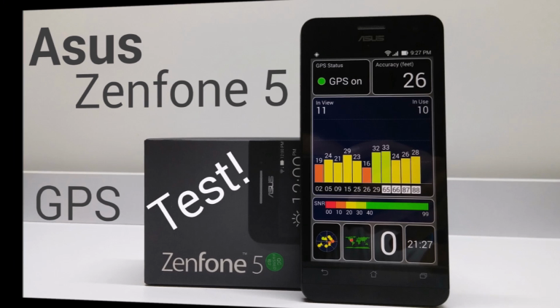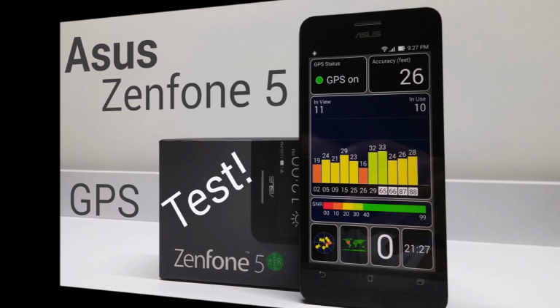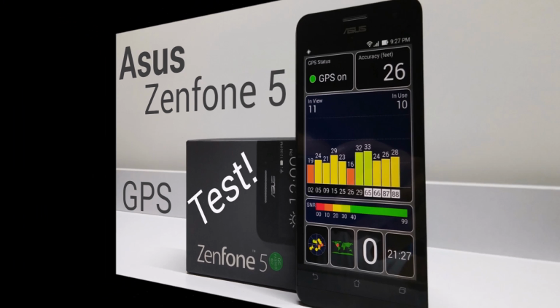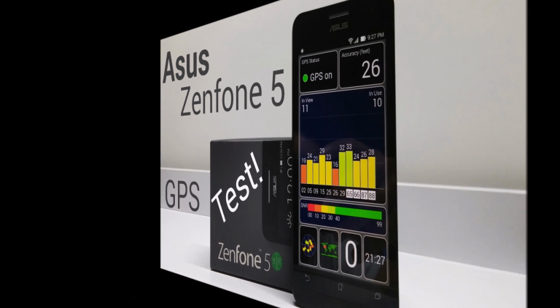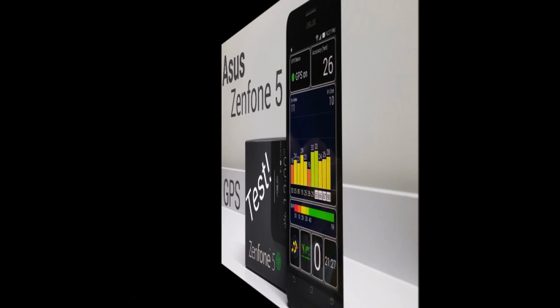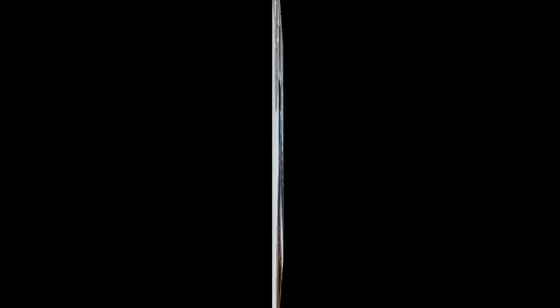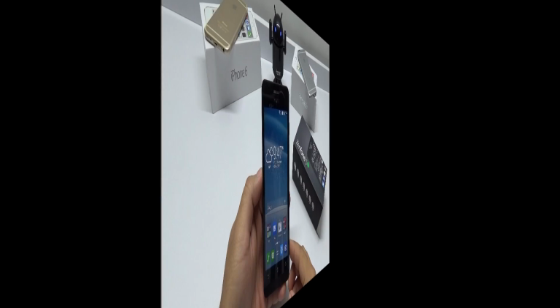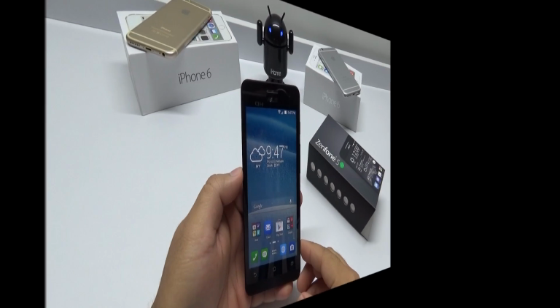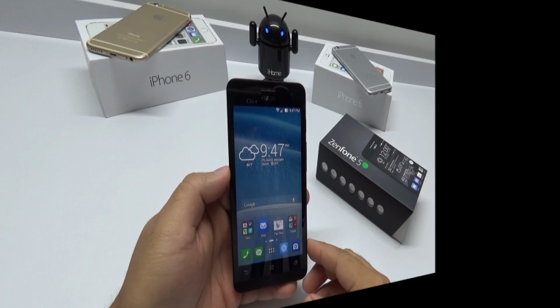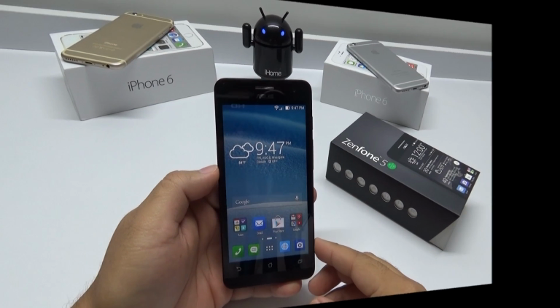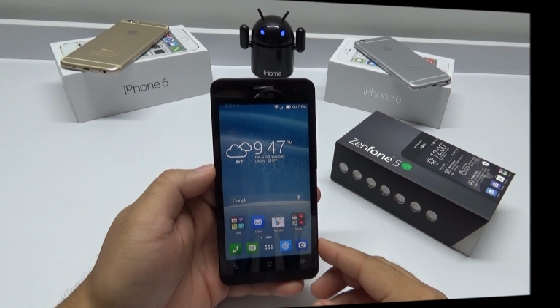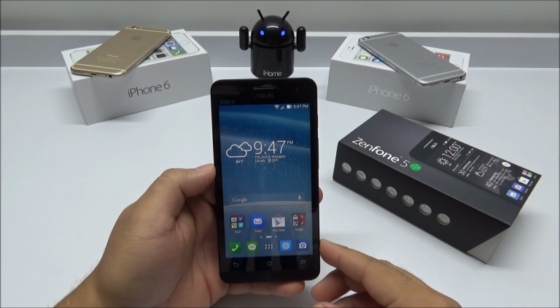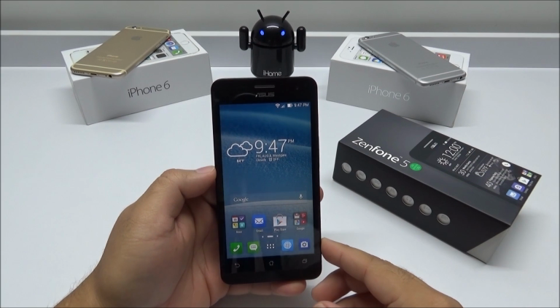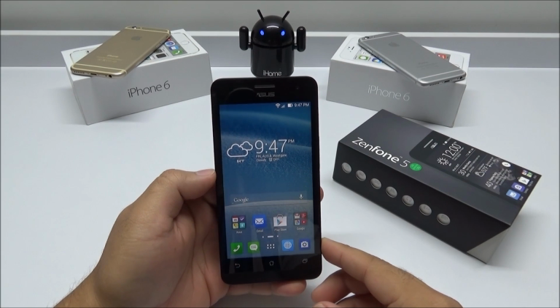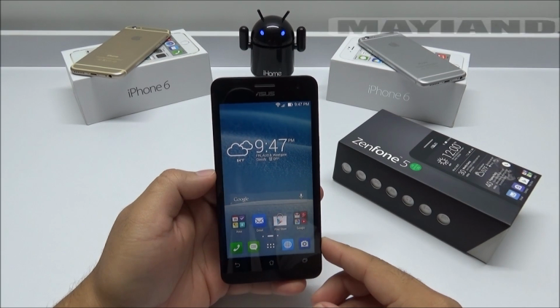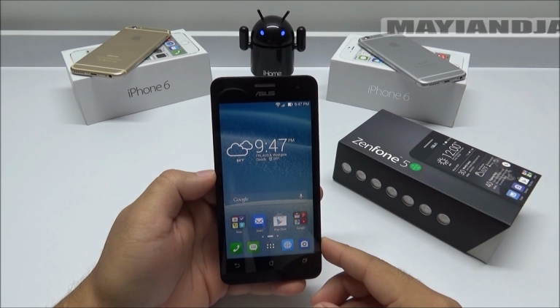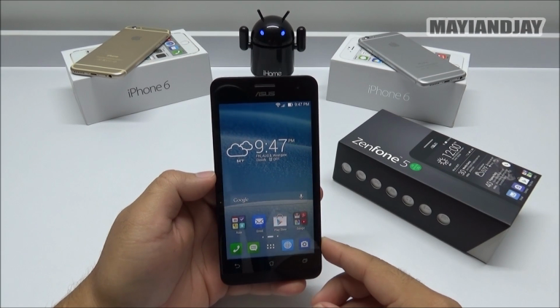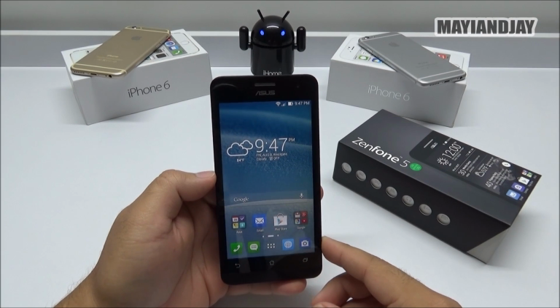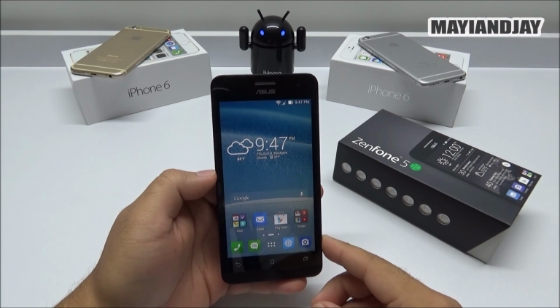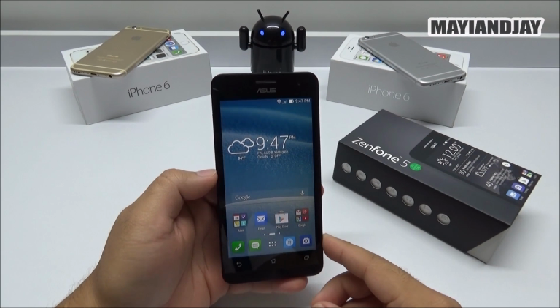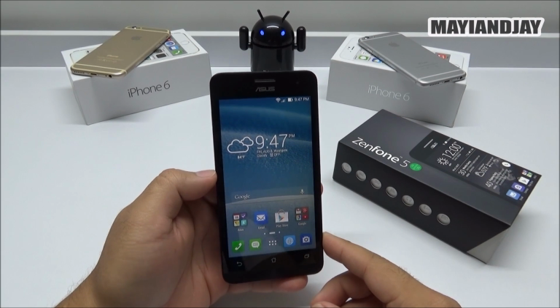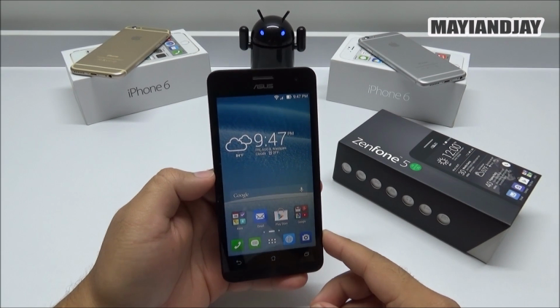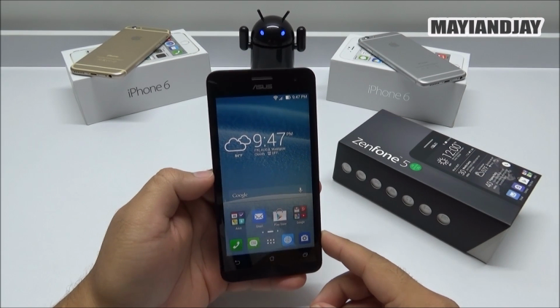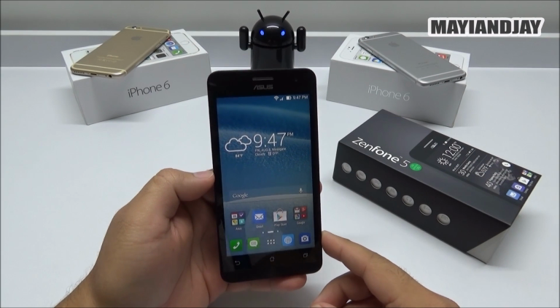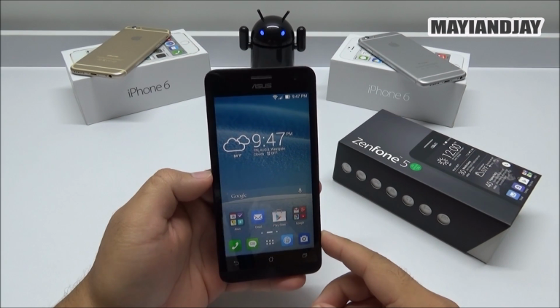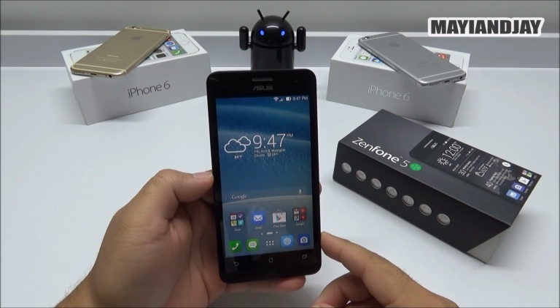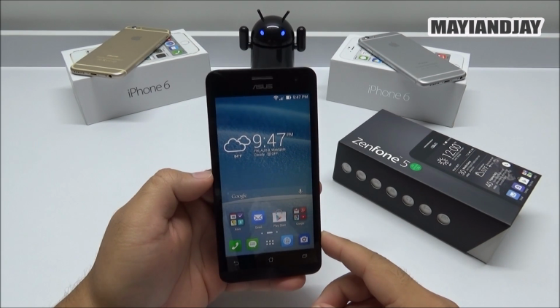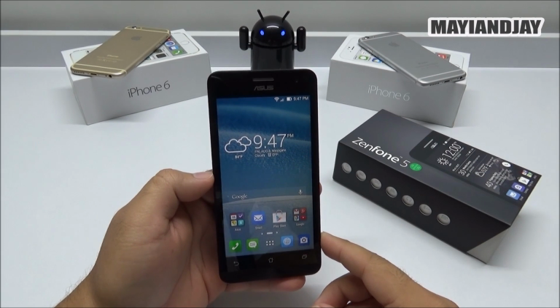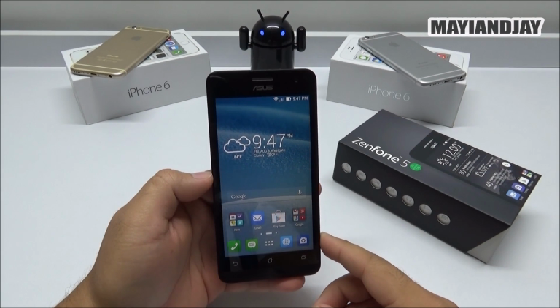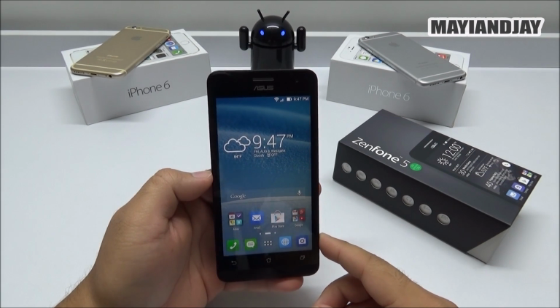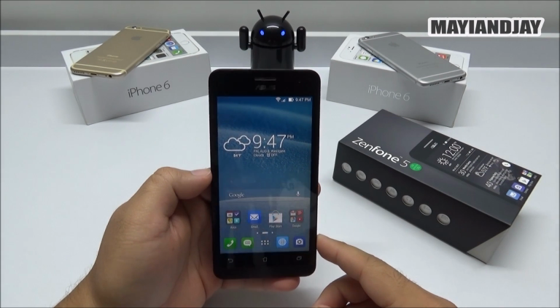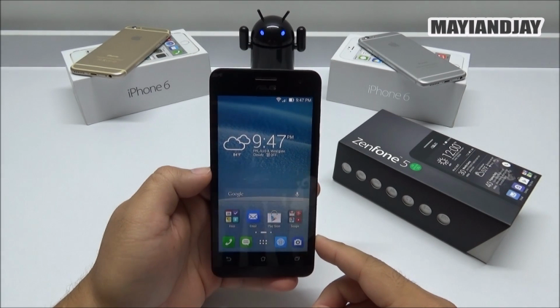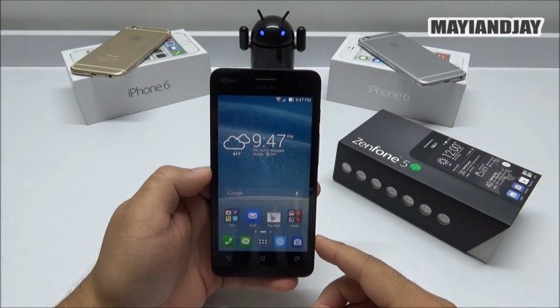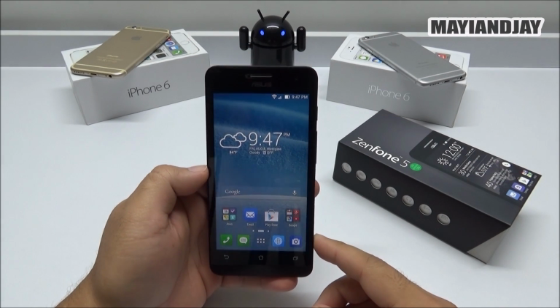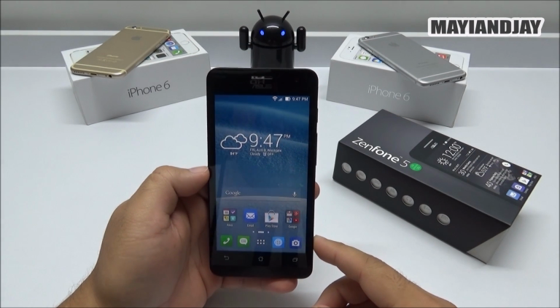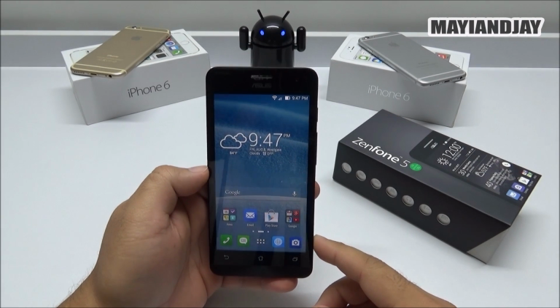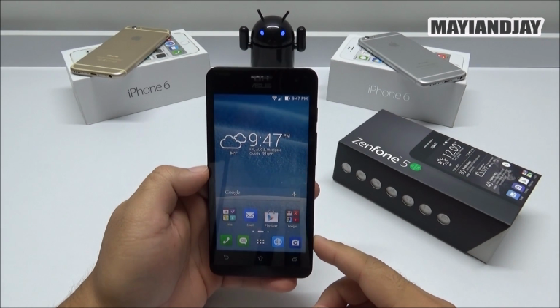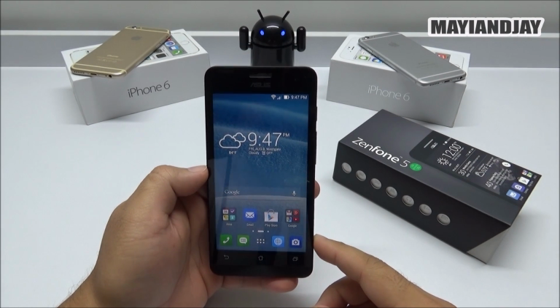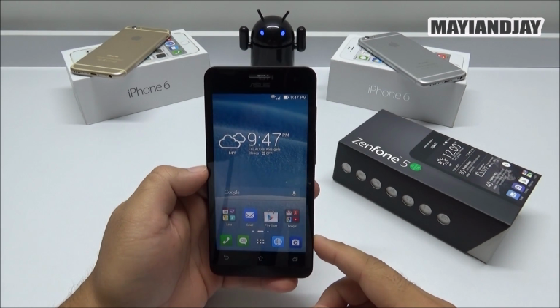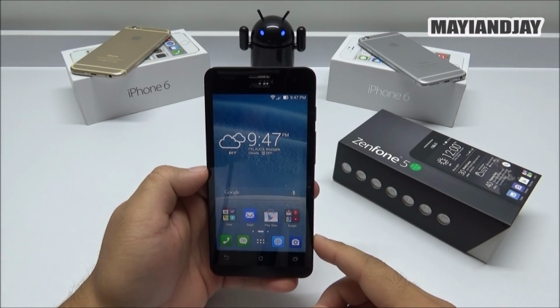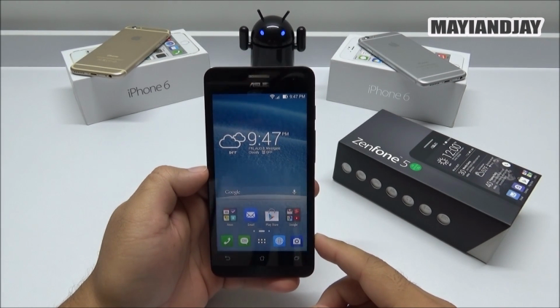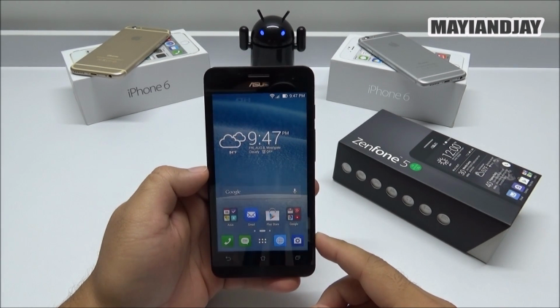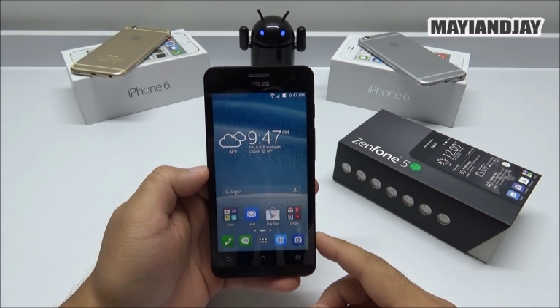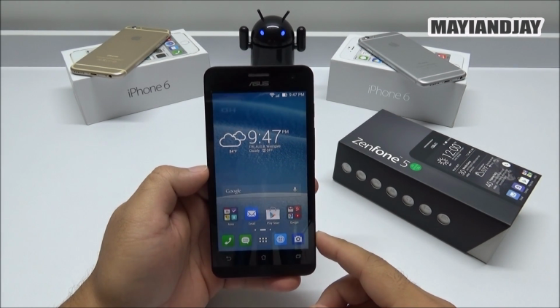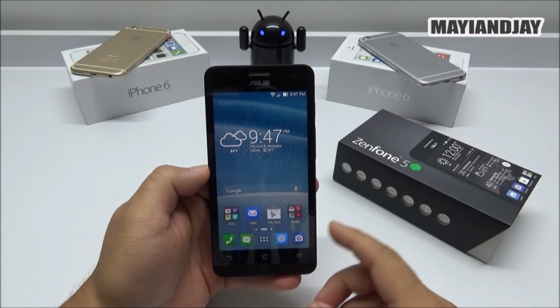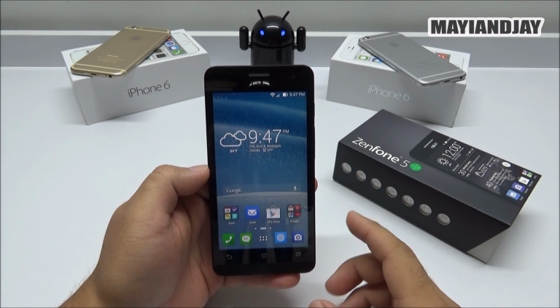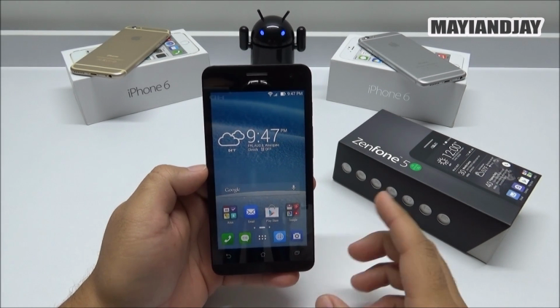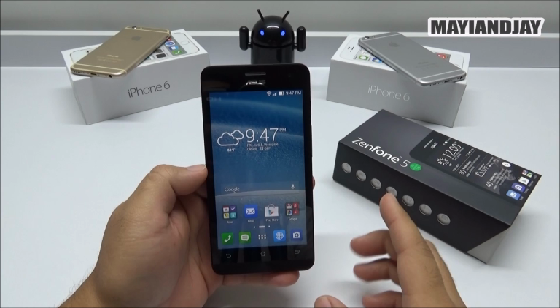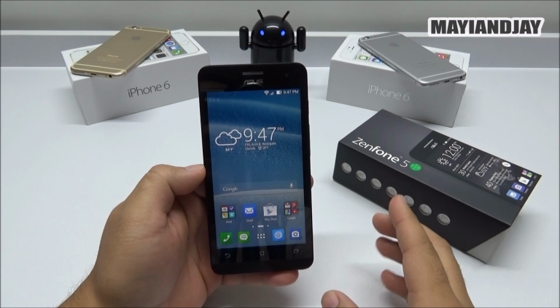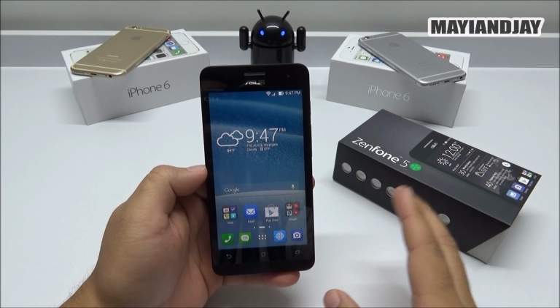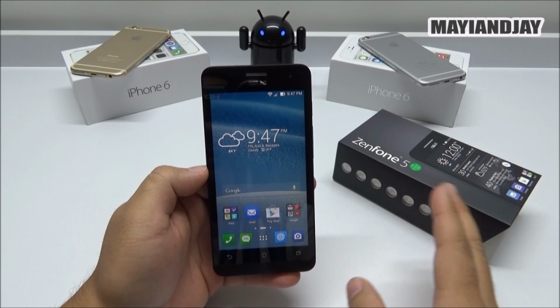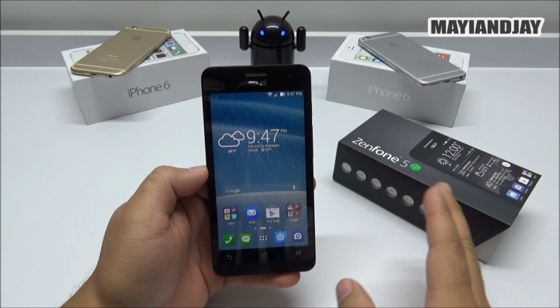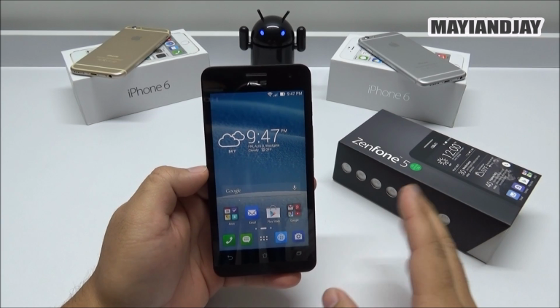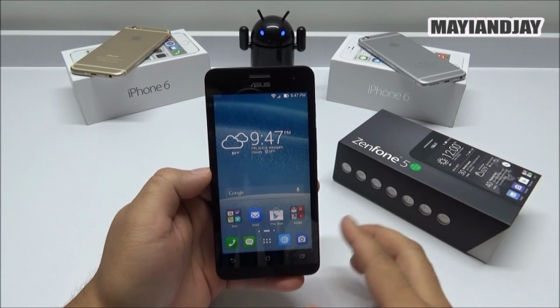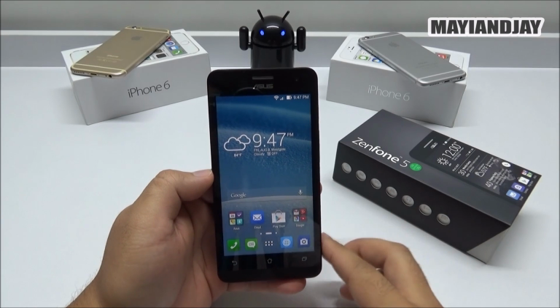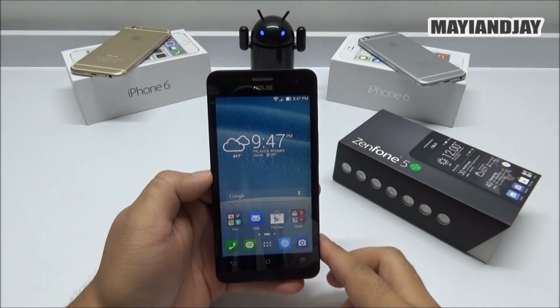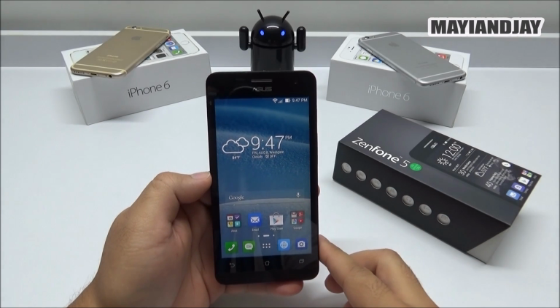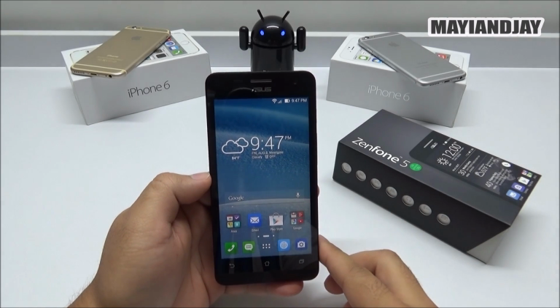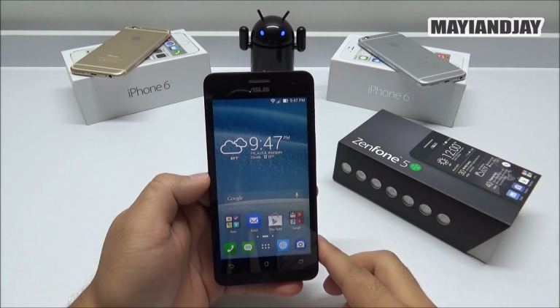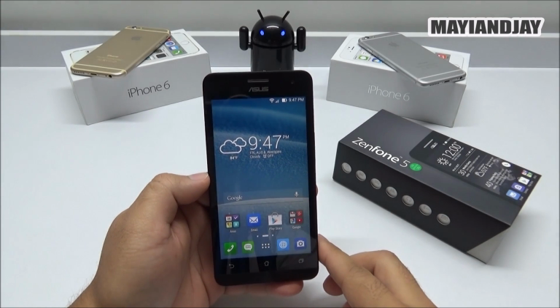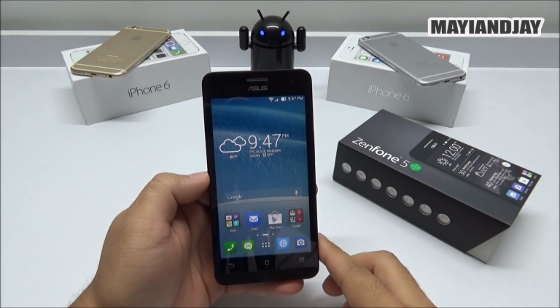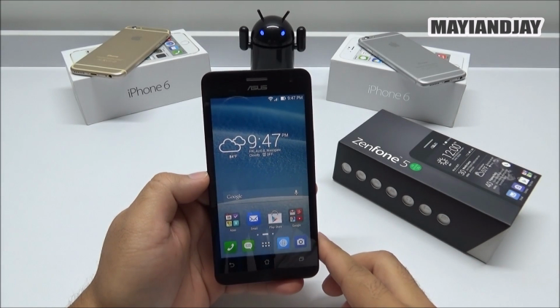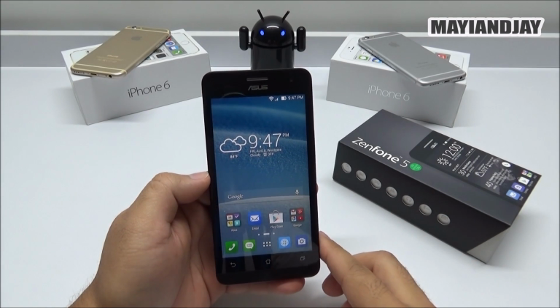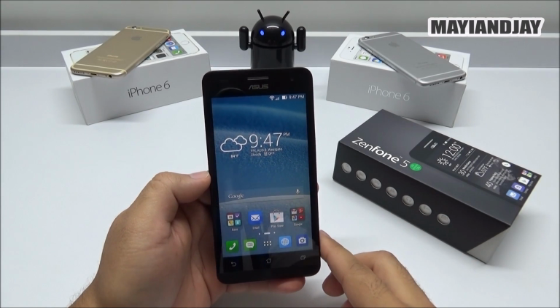Hello, what's going on everybody? This is Maya and Jay, and the purpose of this video is to show you the GPS test after the update that I performed not too long ago.